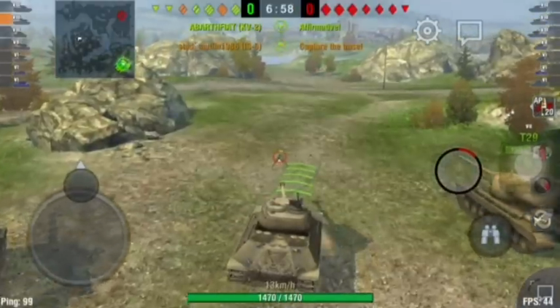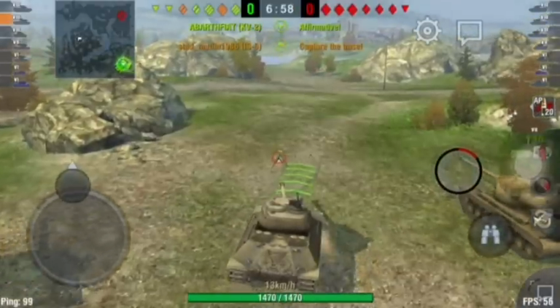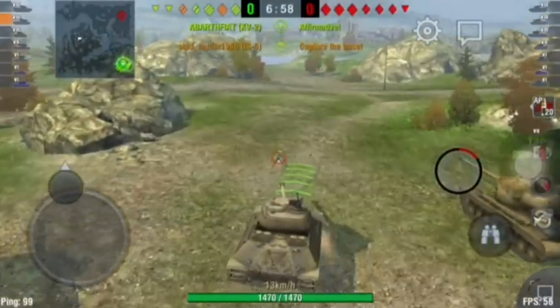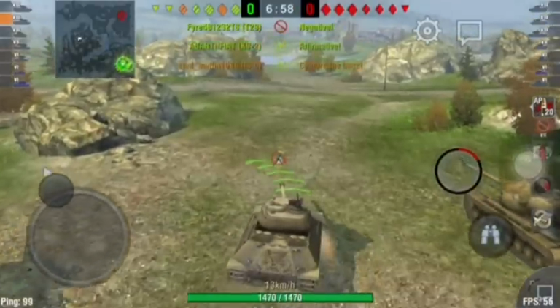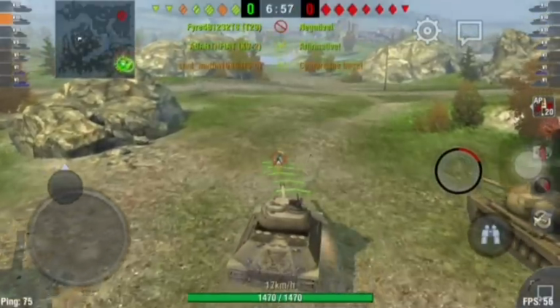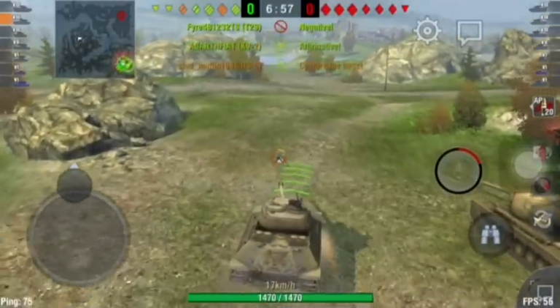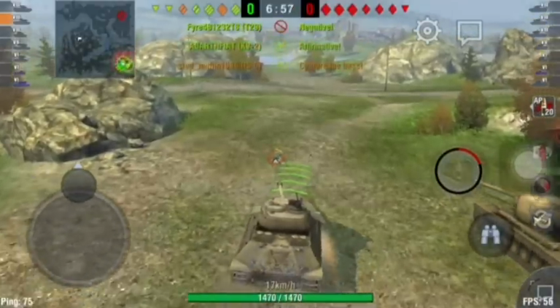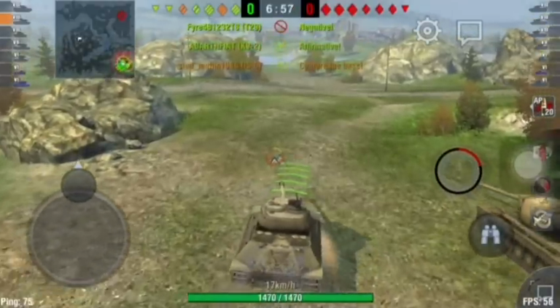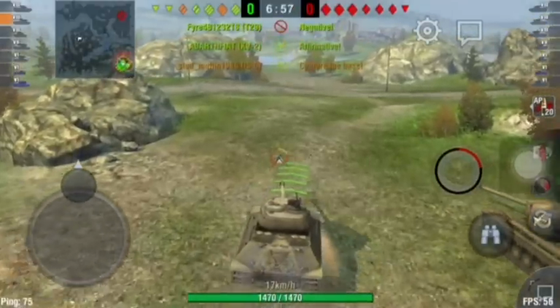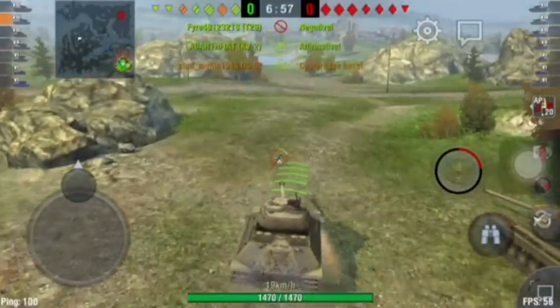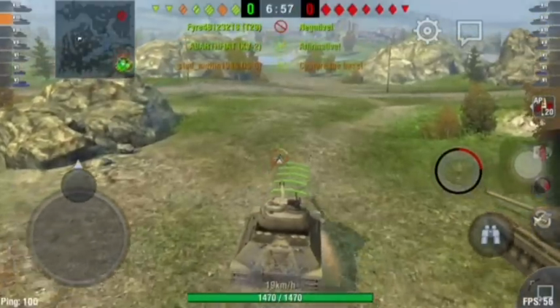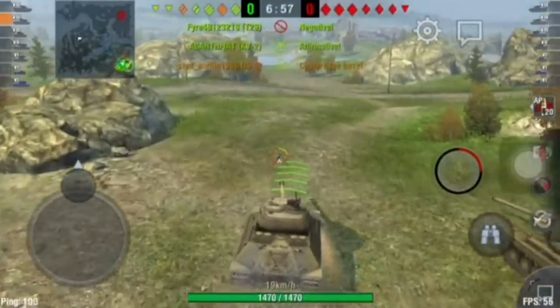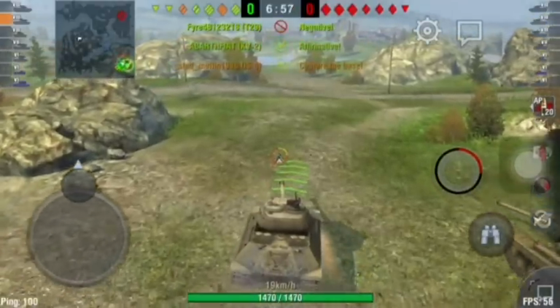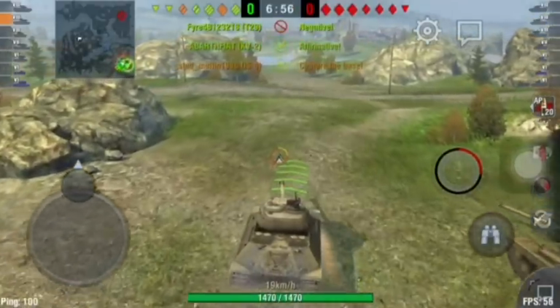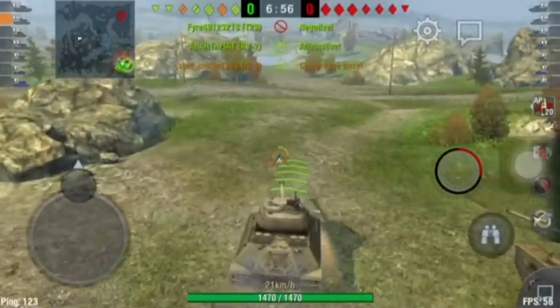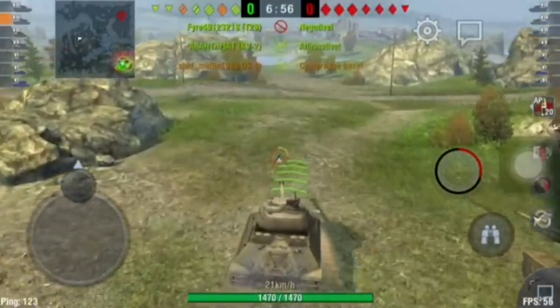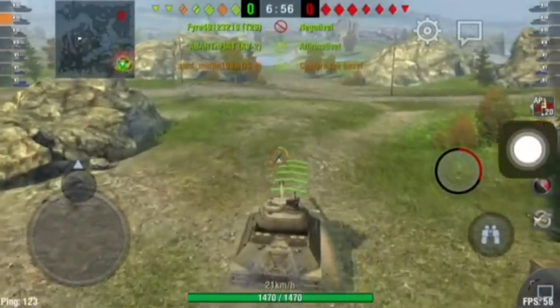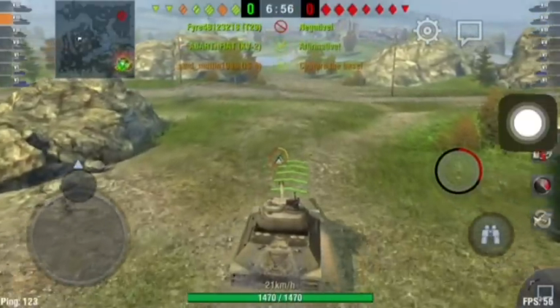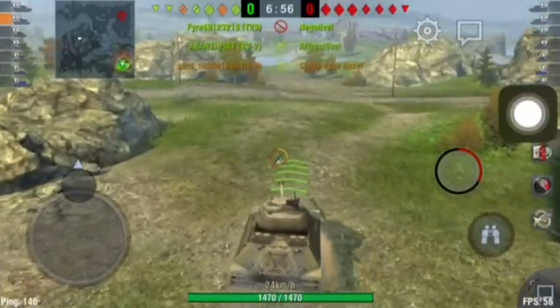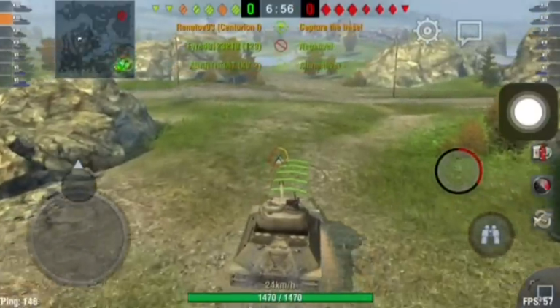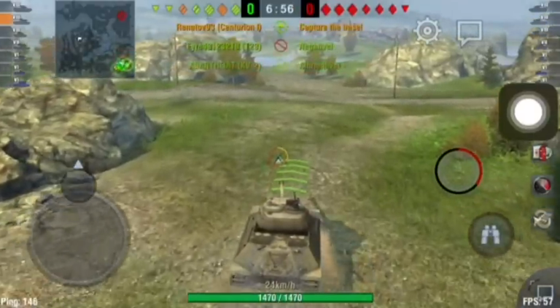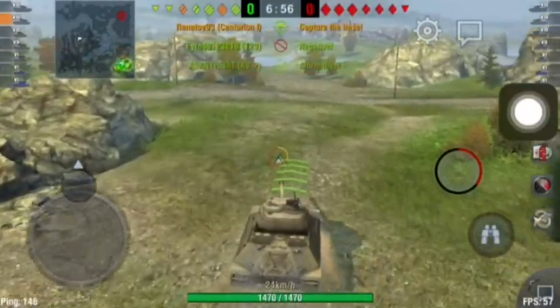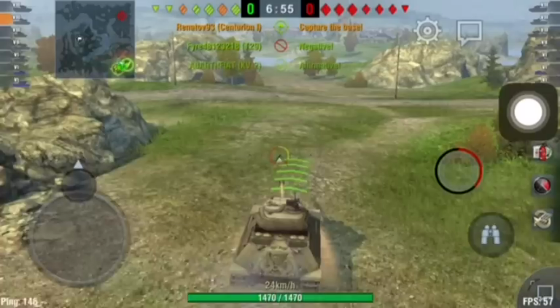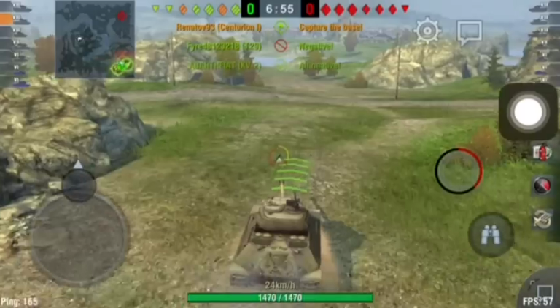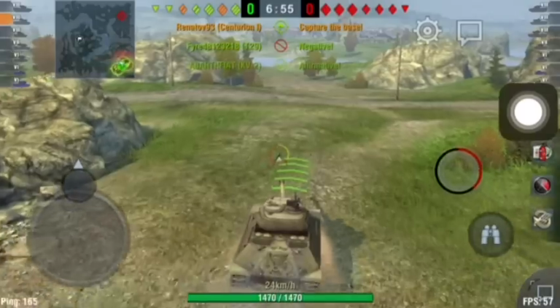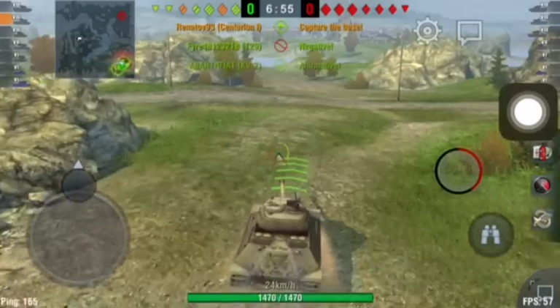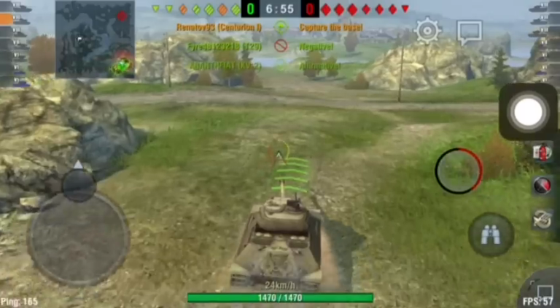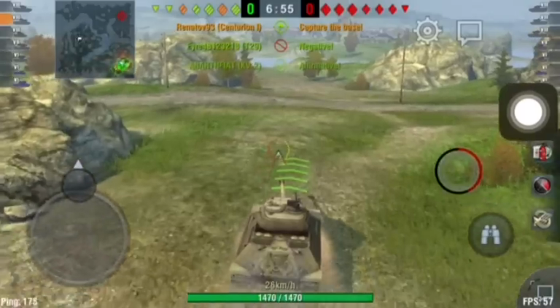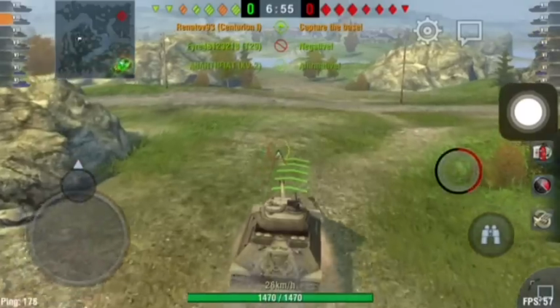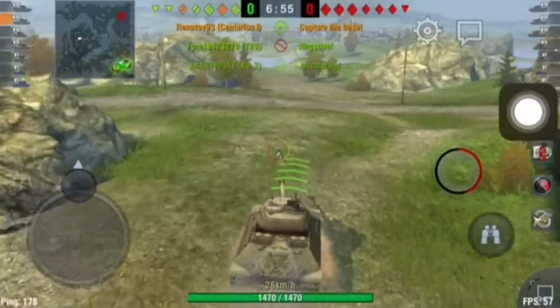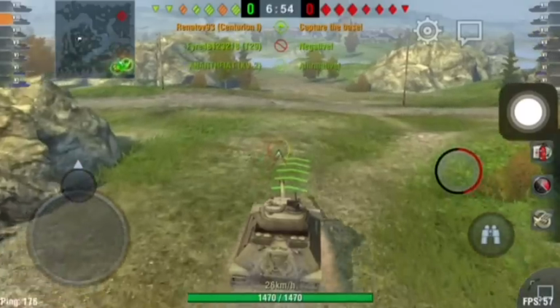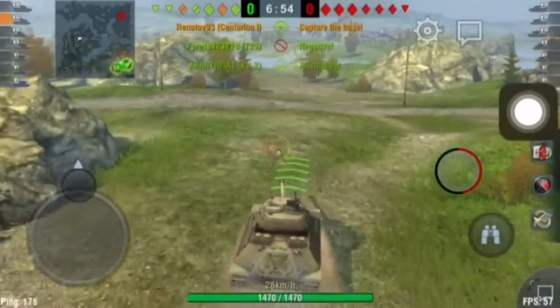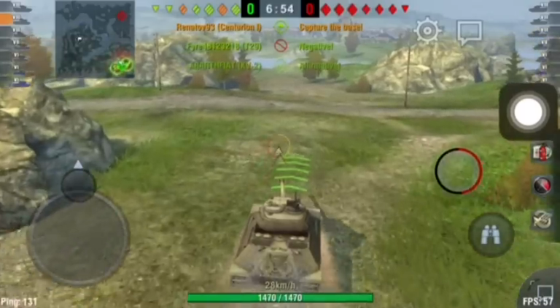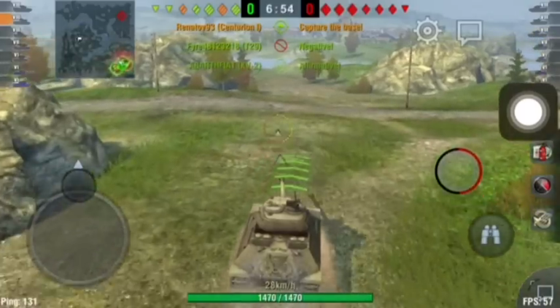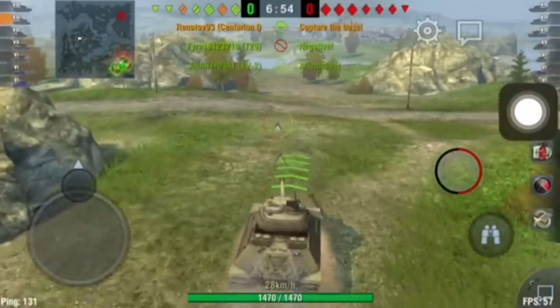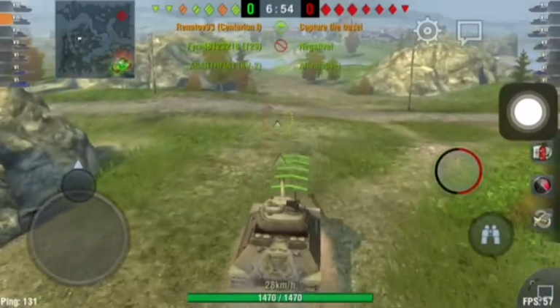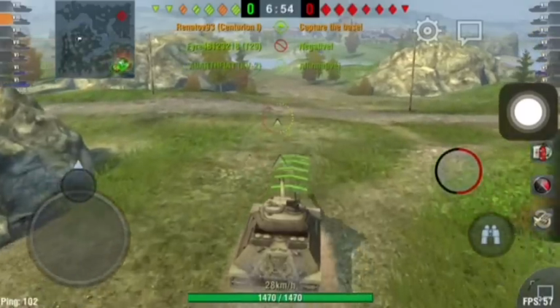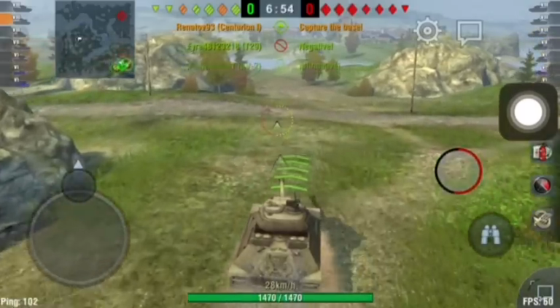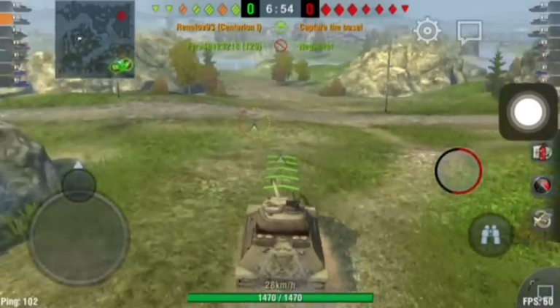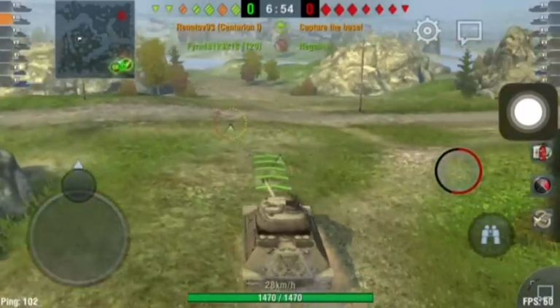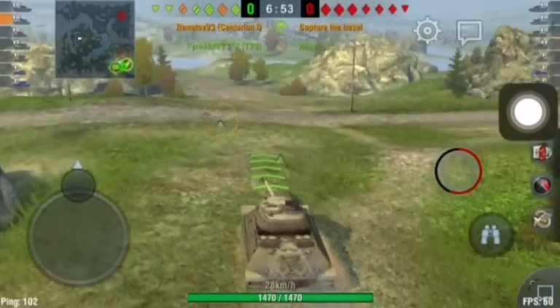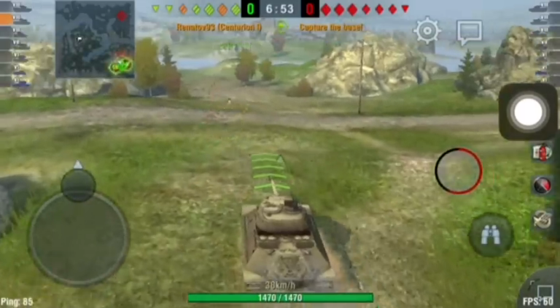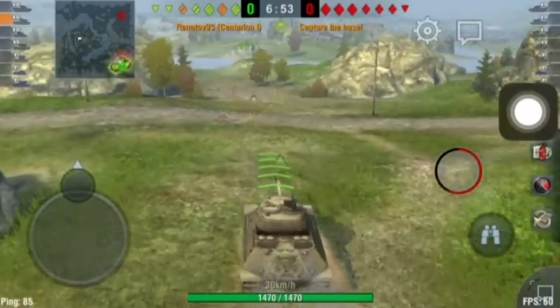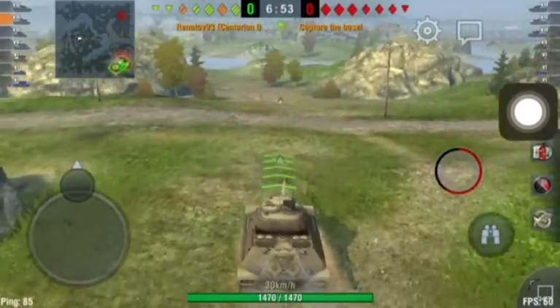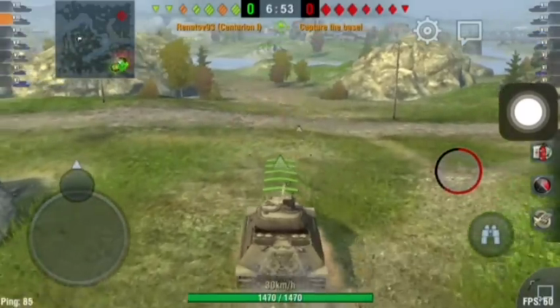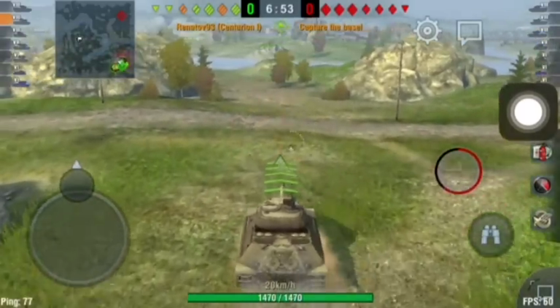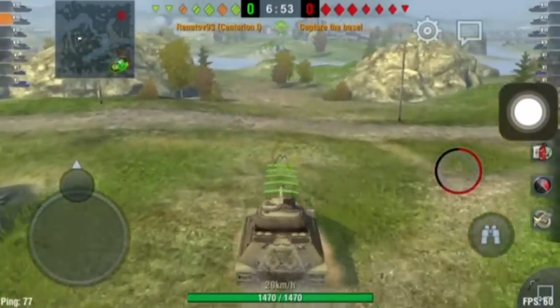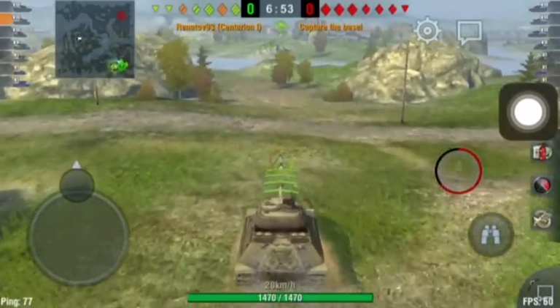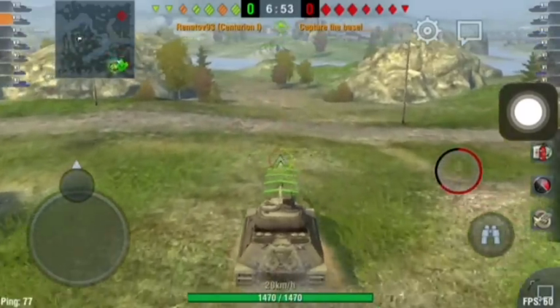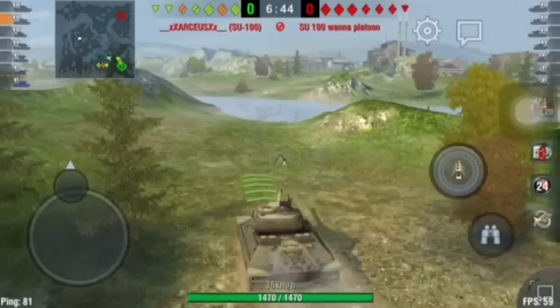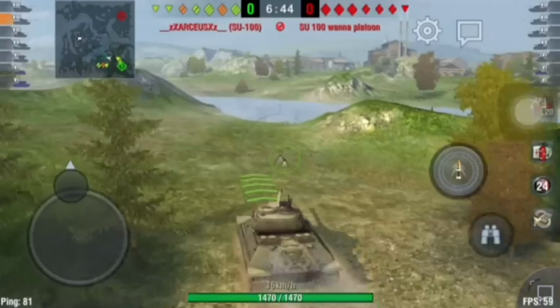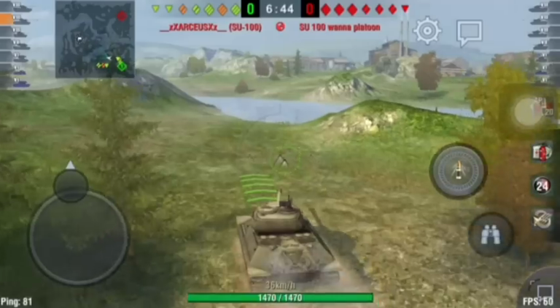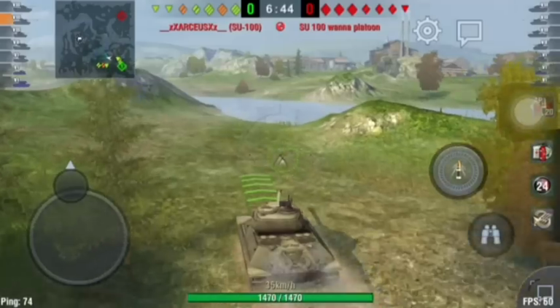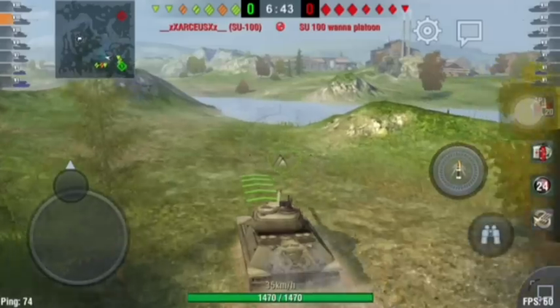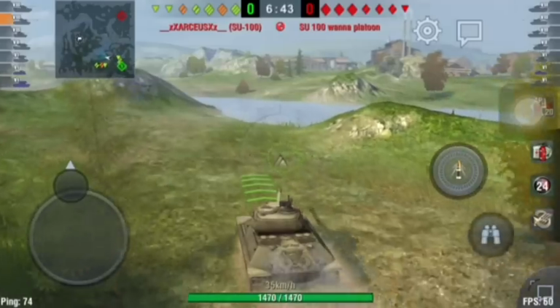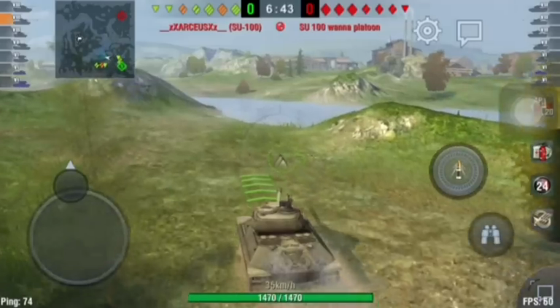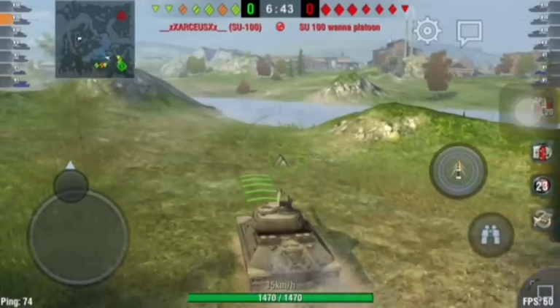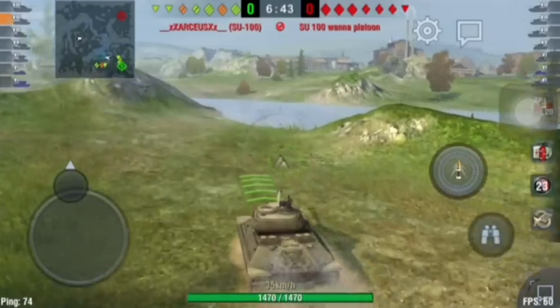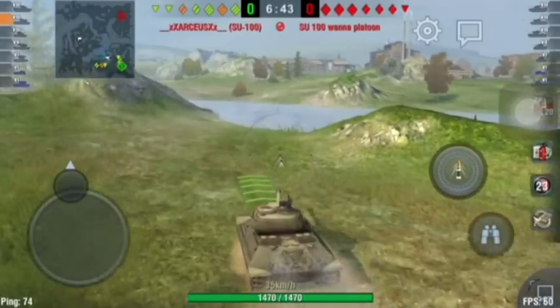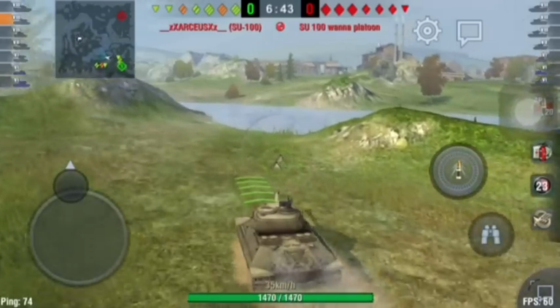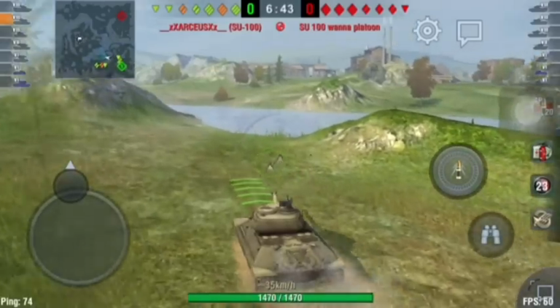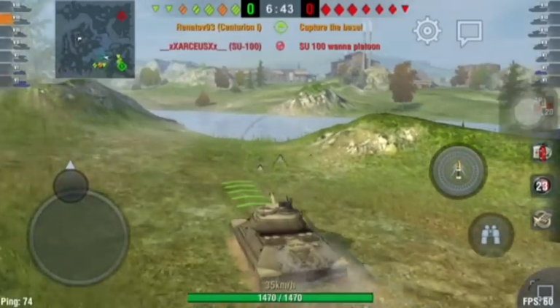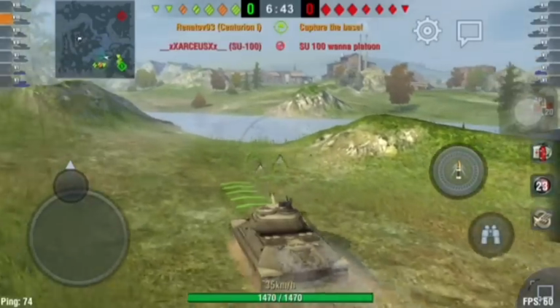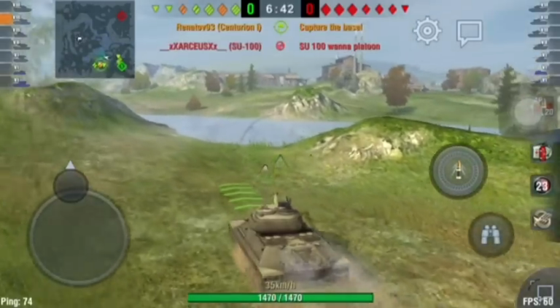If you look at the top bar, you'll notice the type of tanks you're playing against. This can help you know where enemies might position themselves on the battlefield.